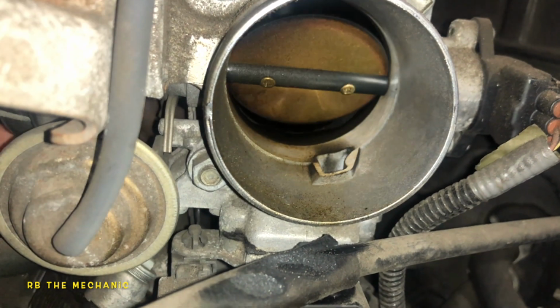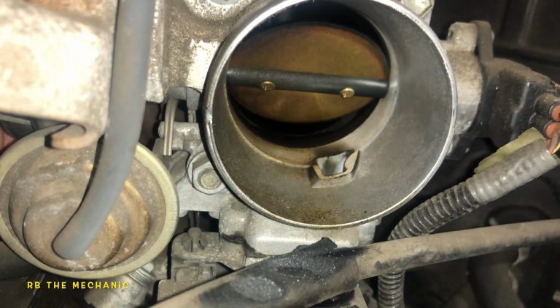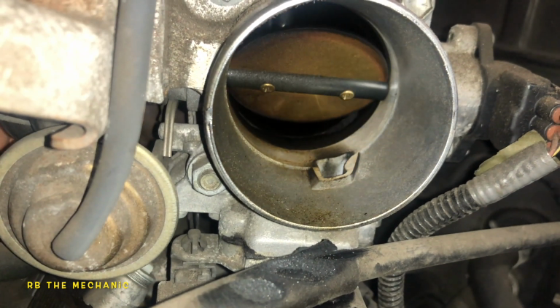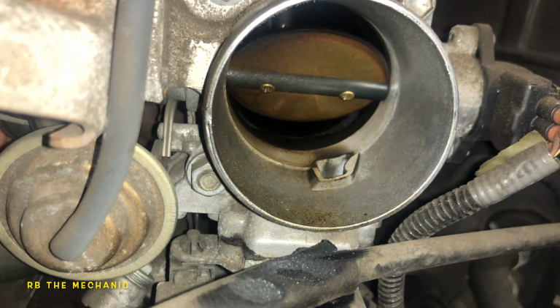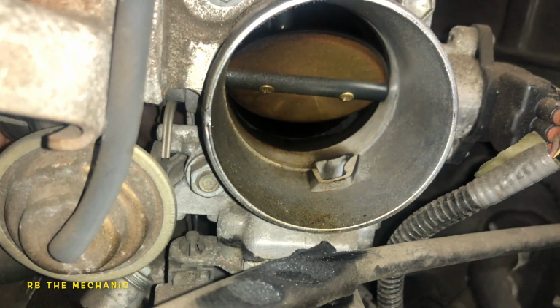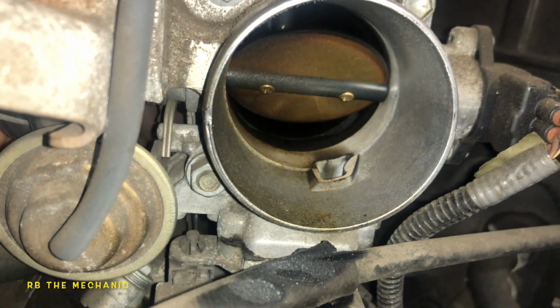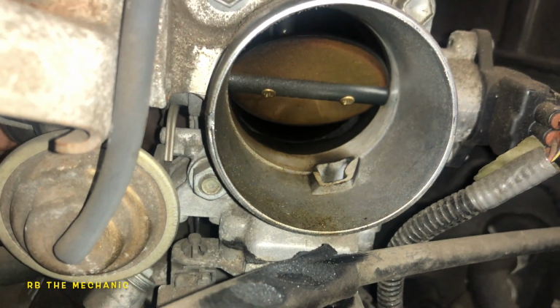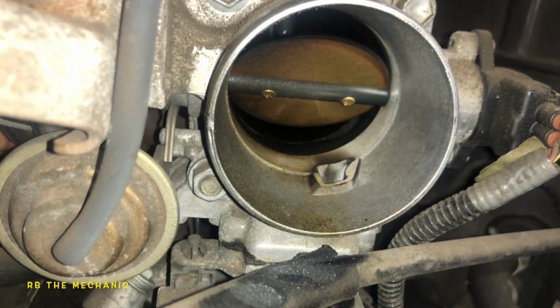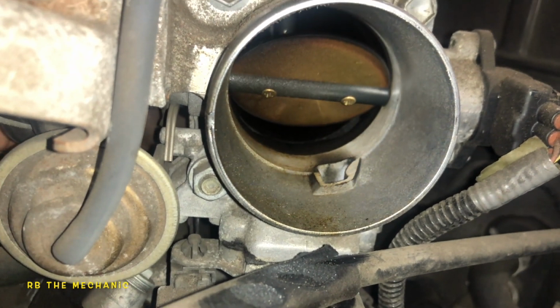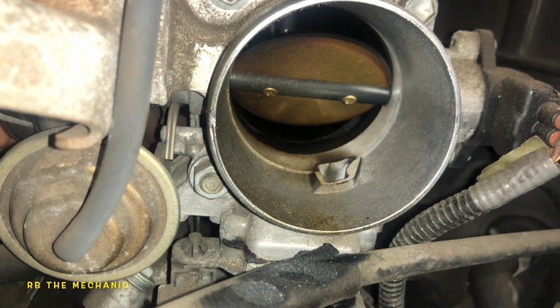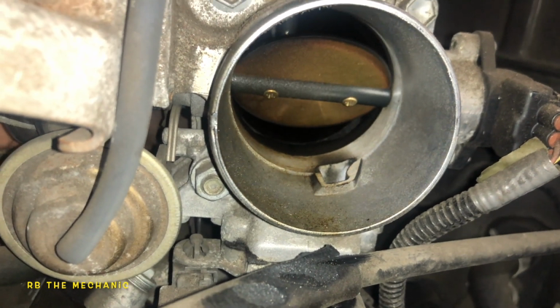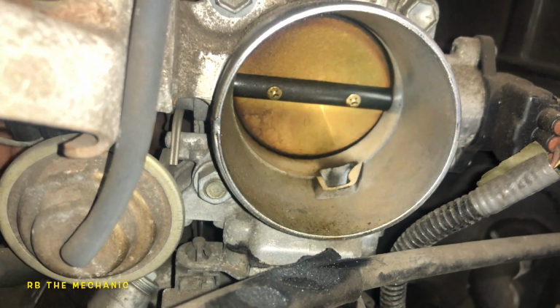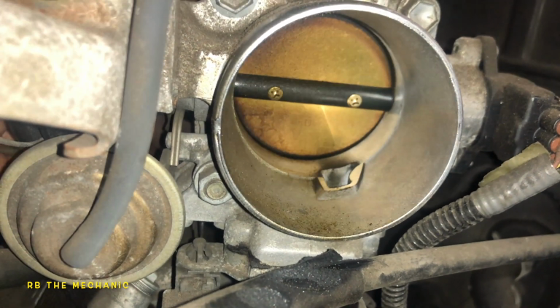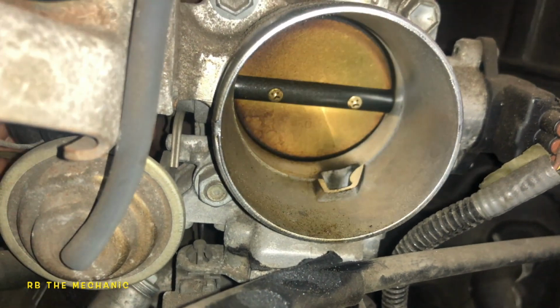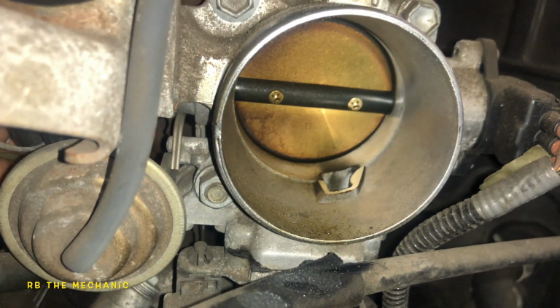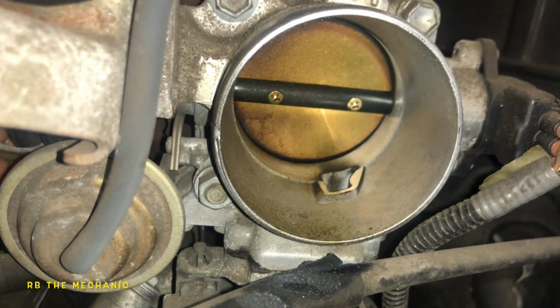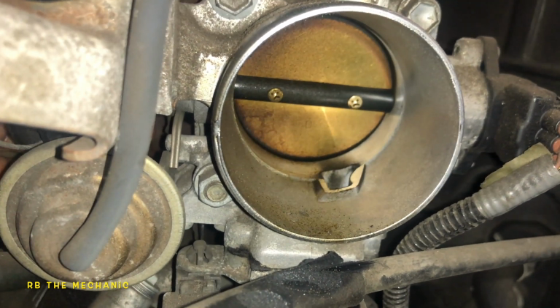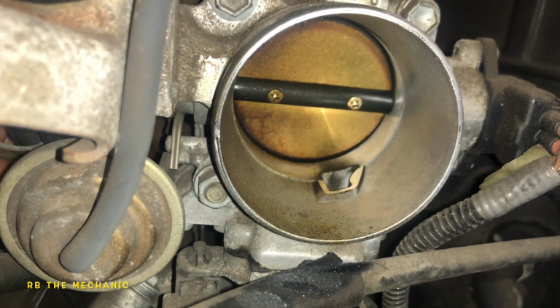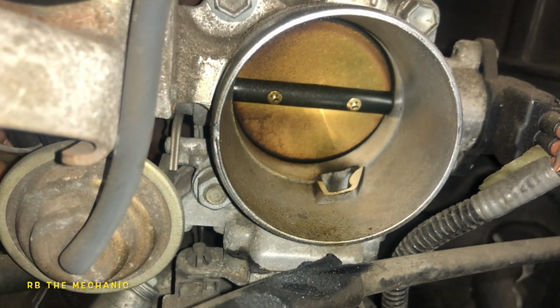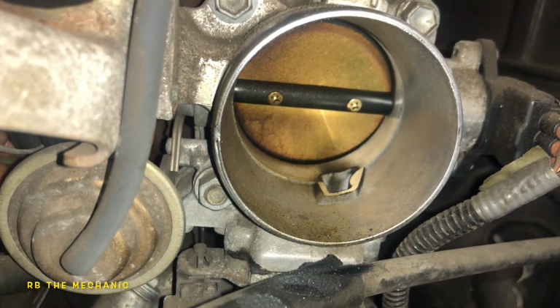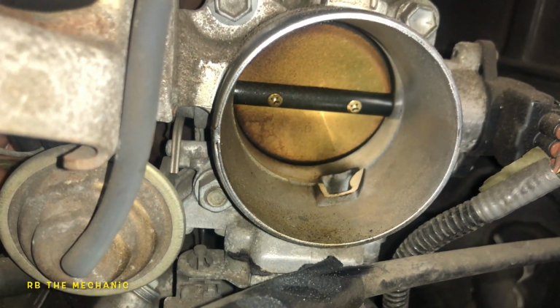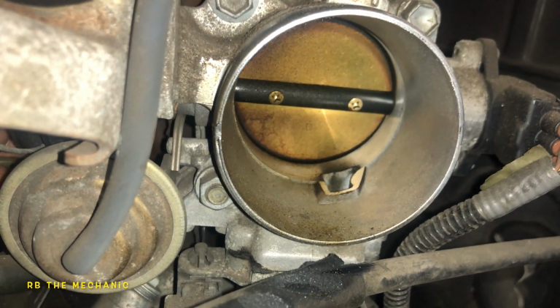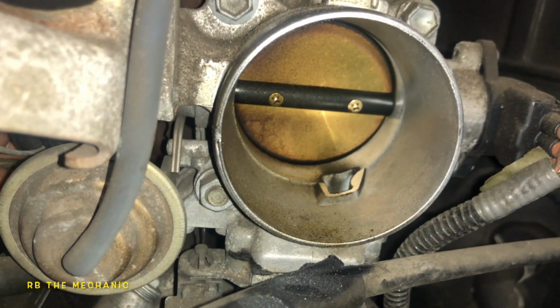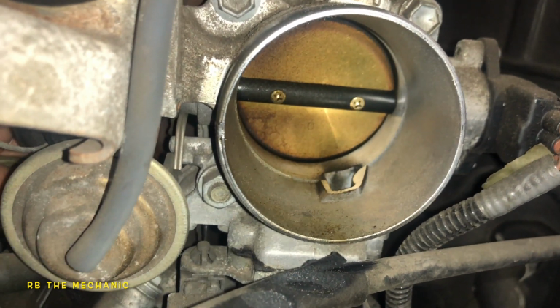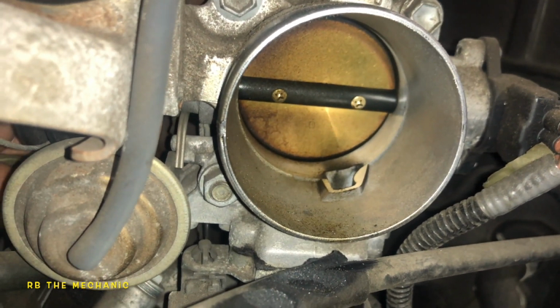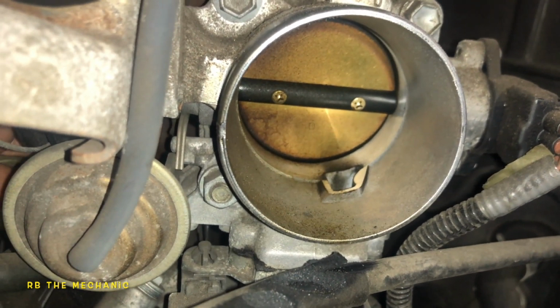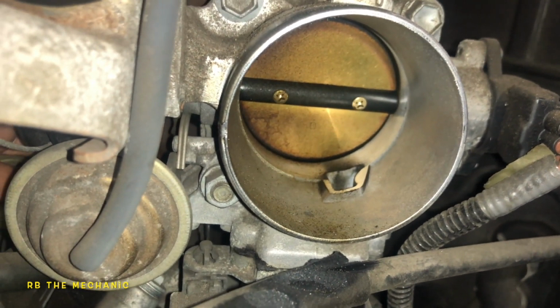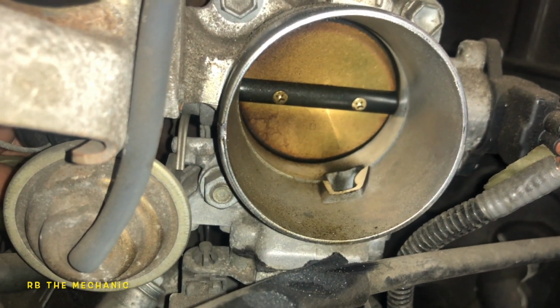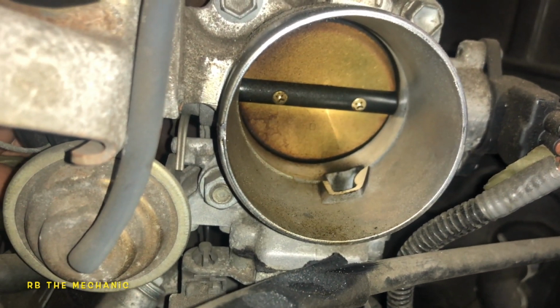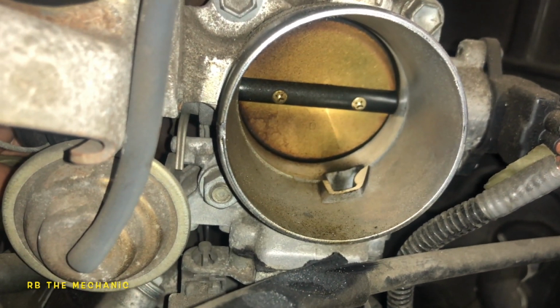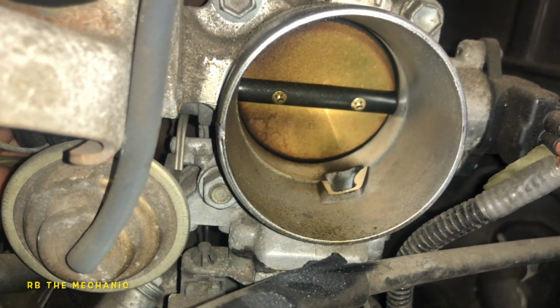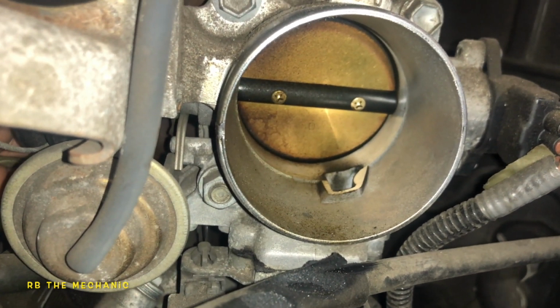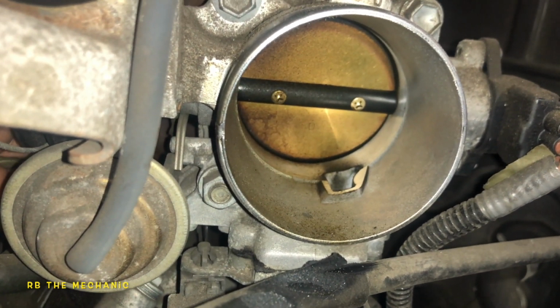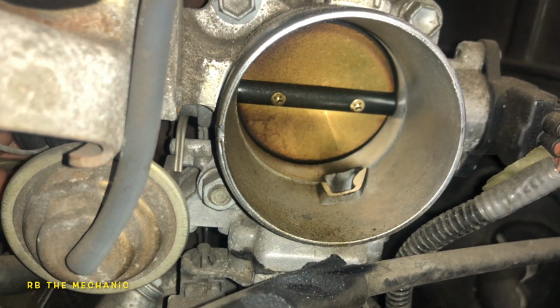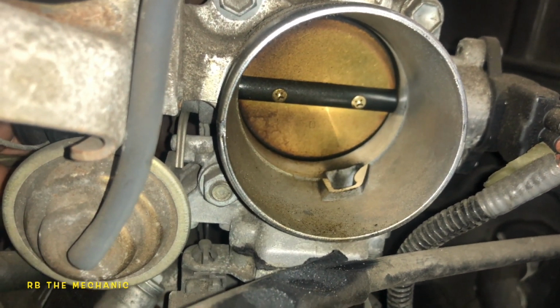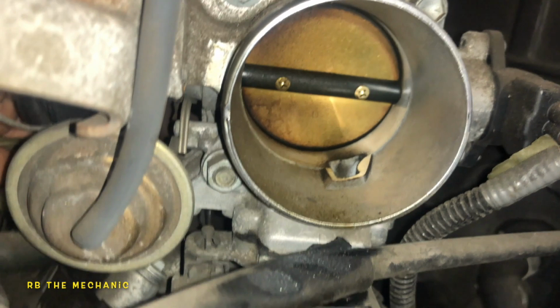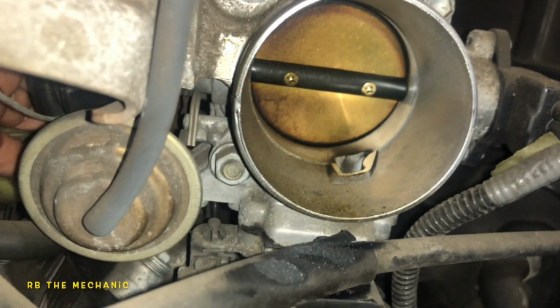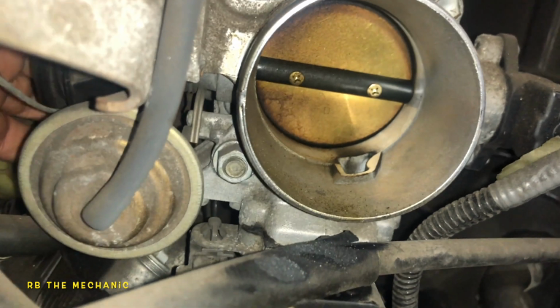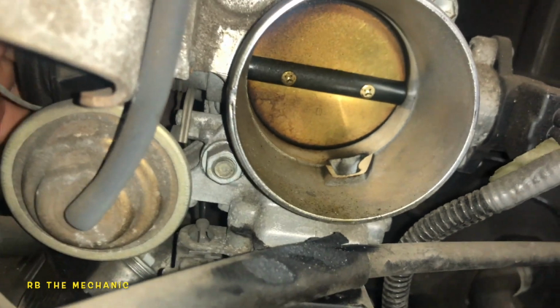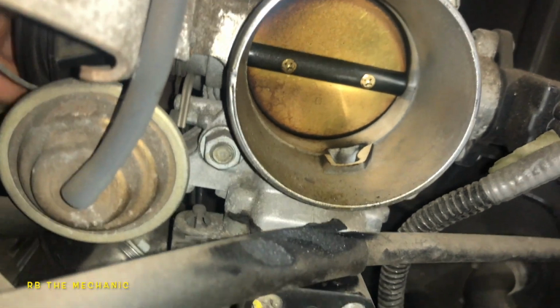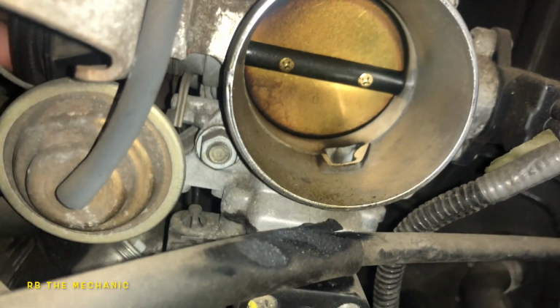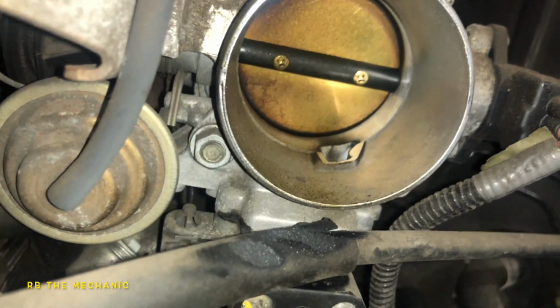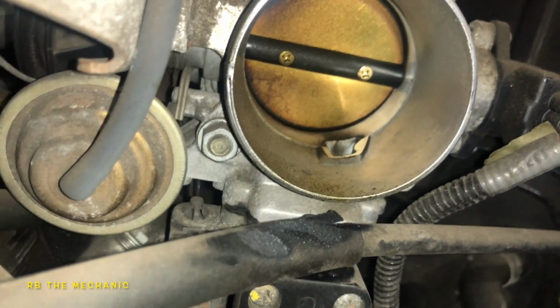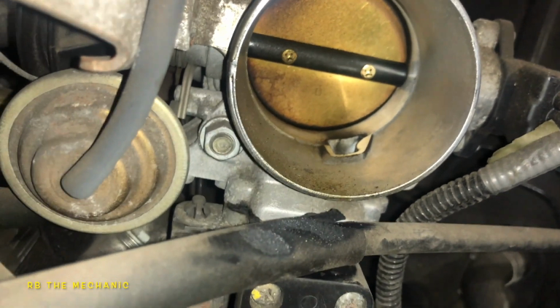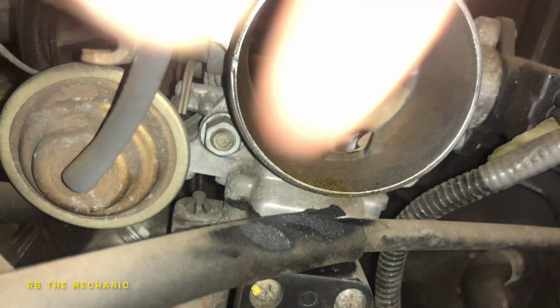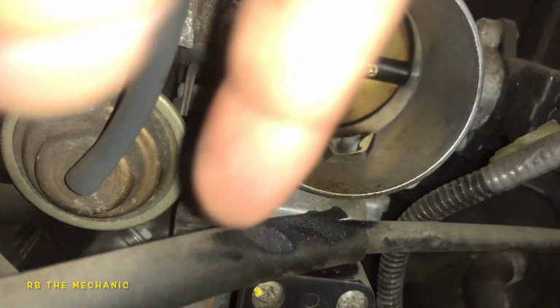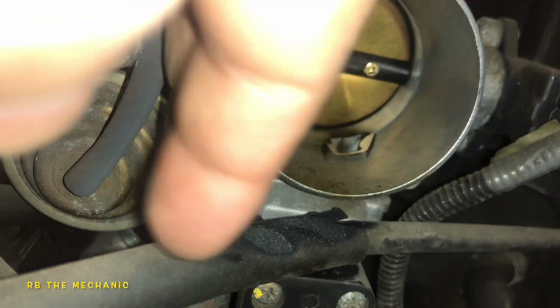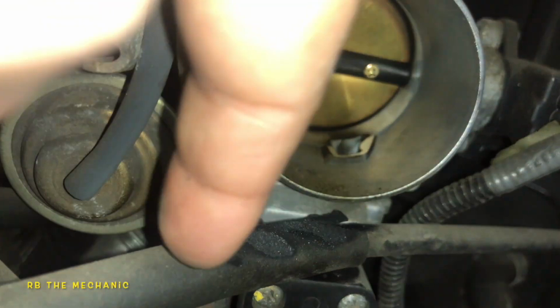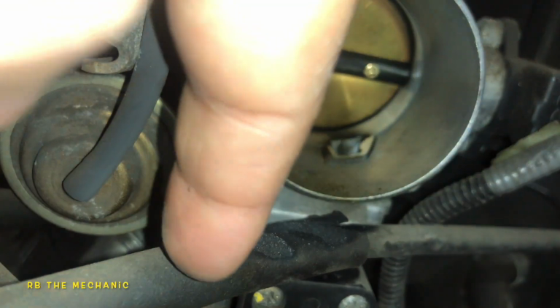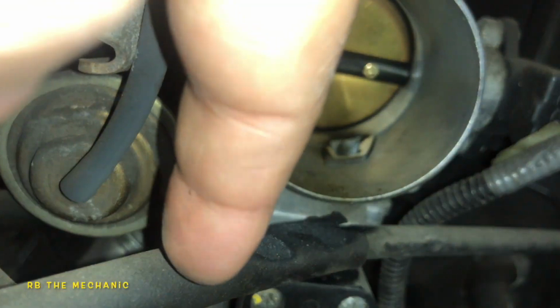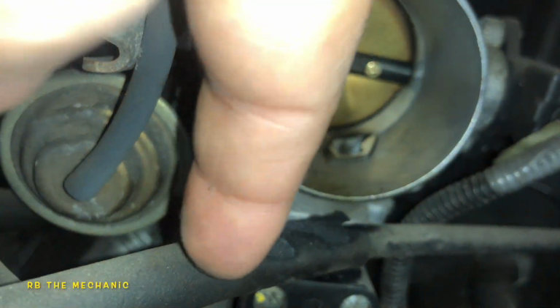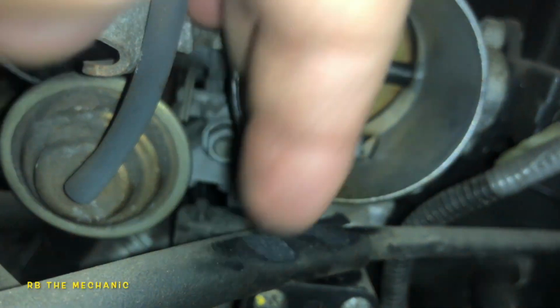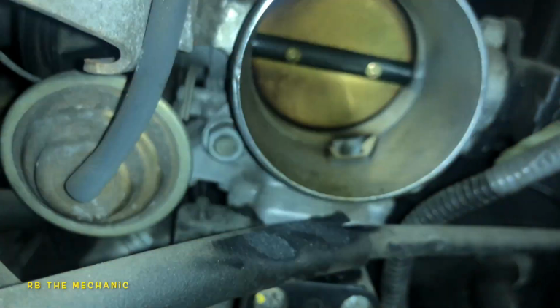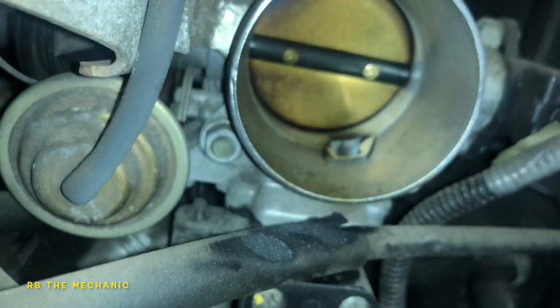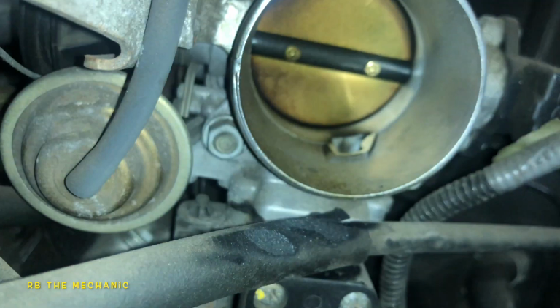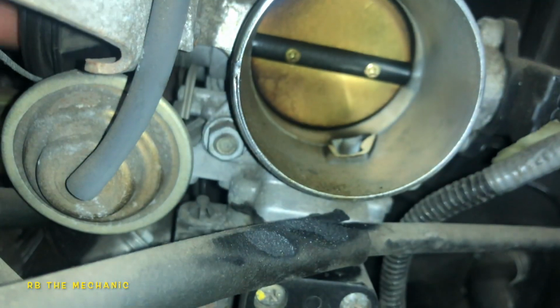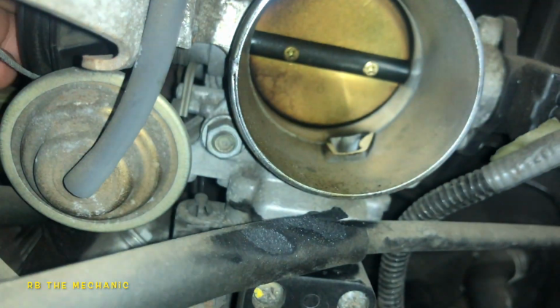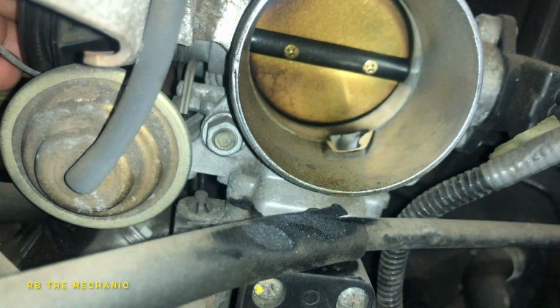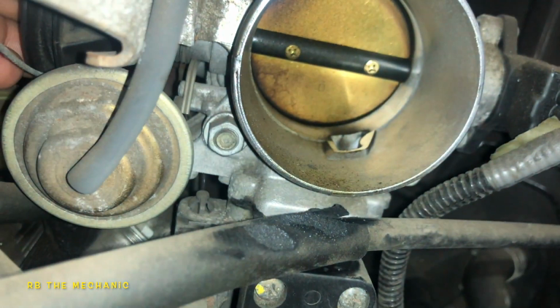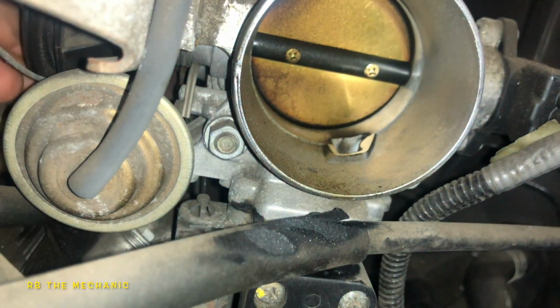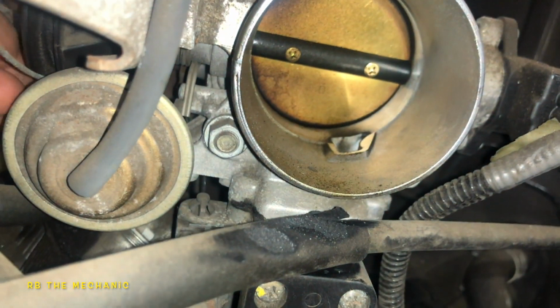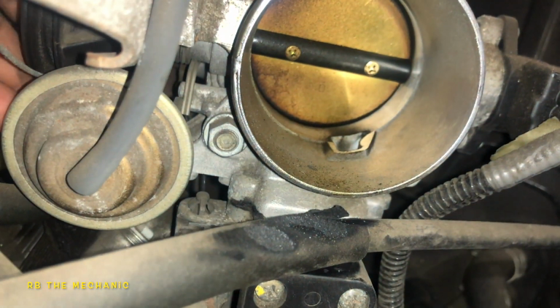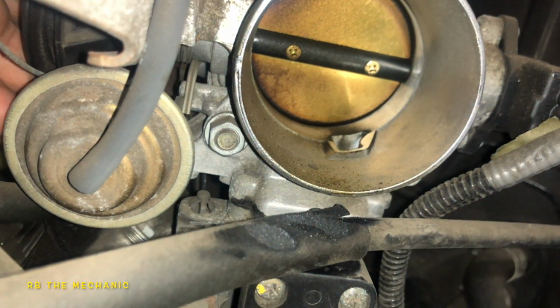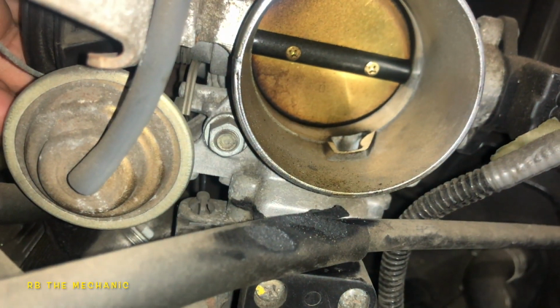When you're at the red light, this is what happens. Your foot is off the pedal — there's a sensor down below here that controls the idle sensor.